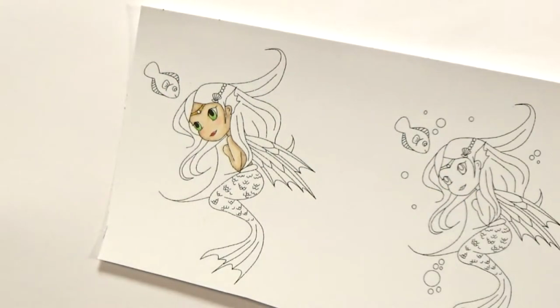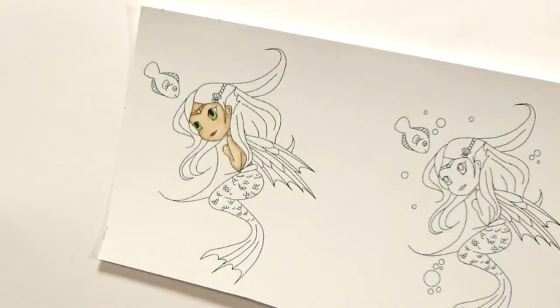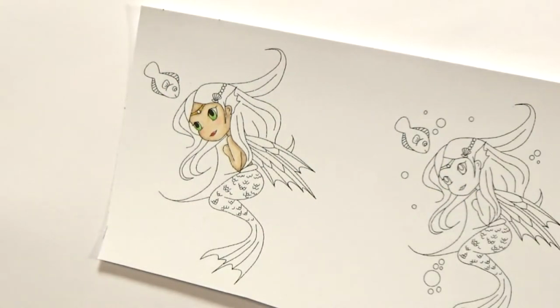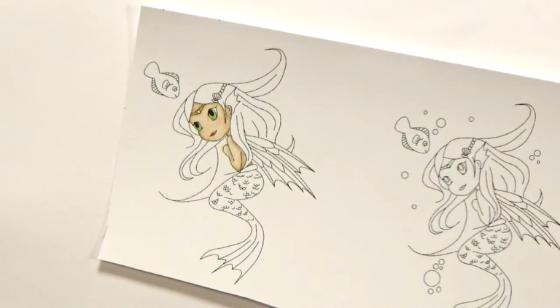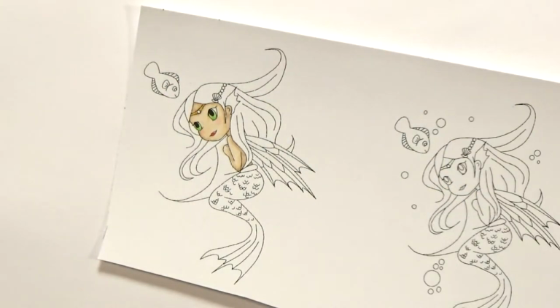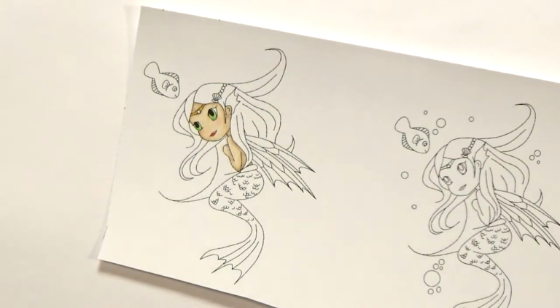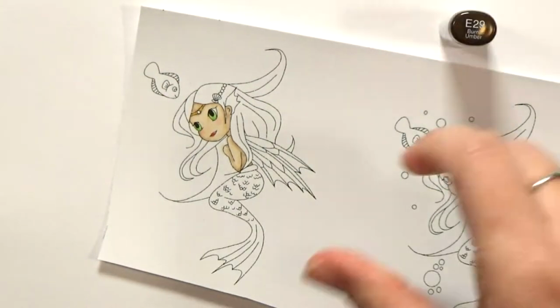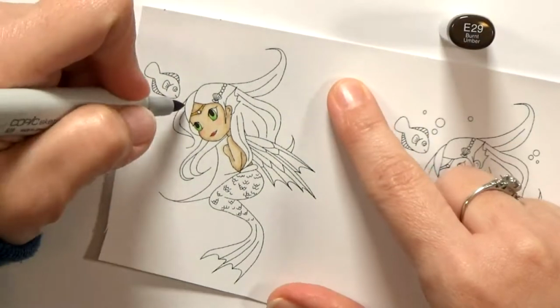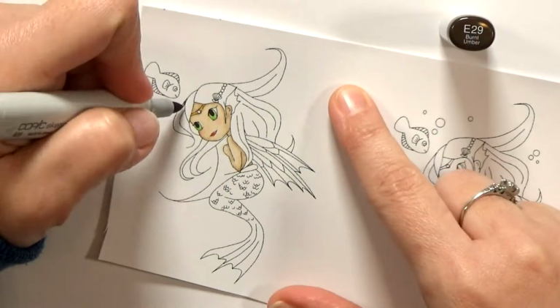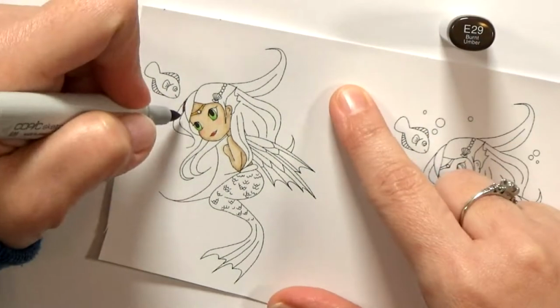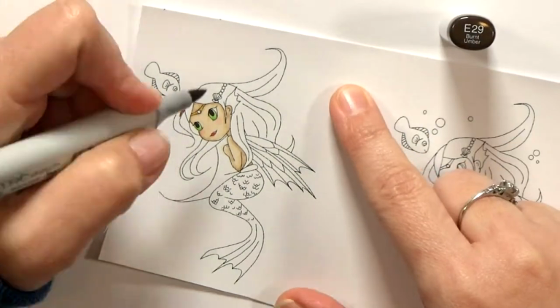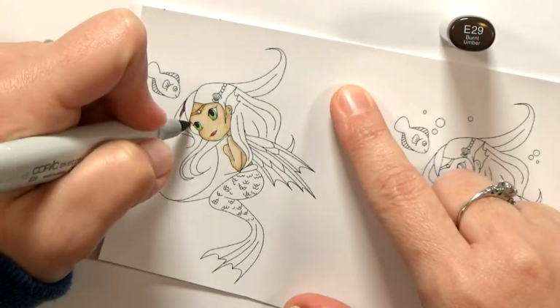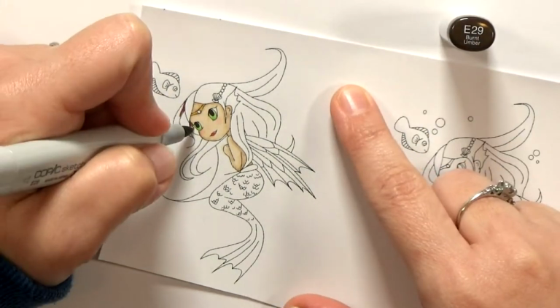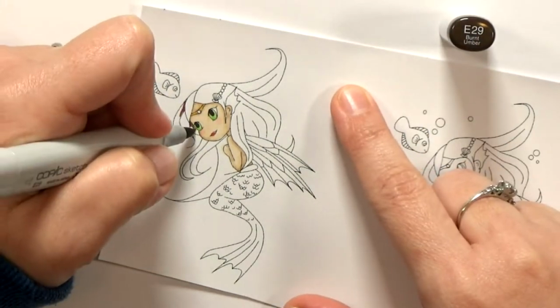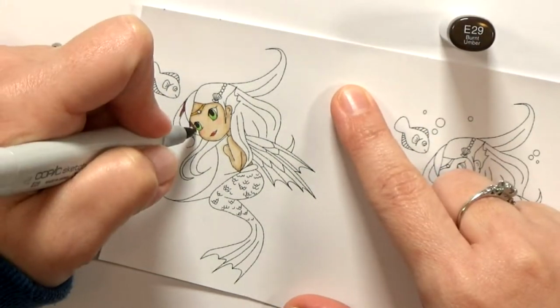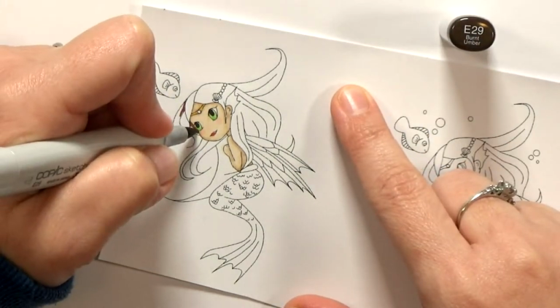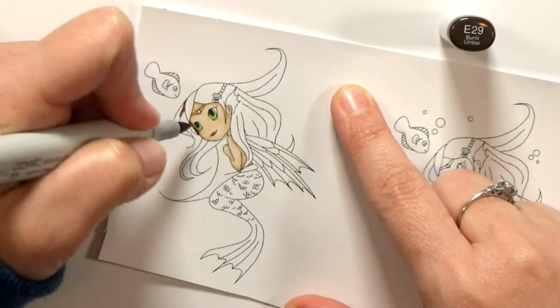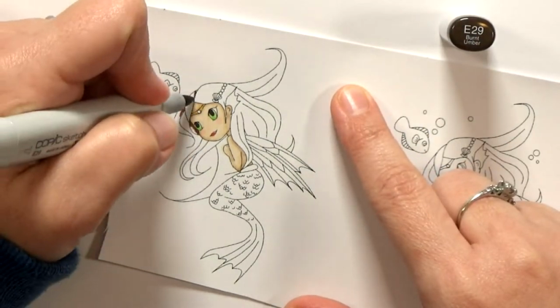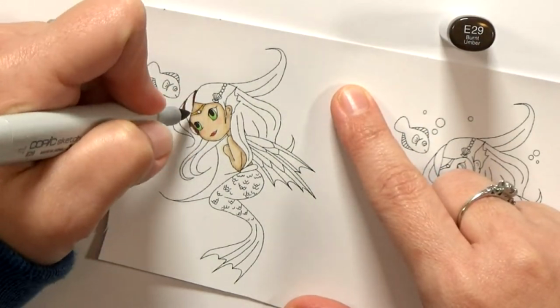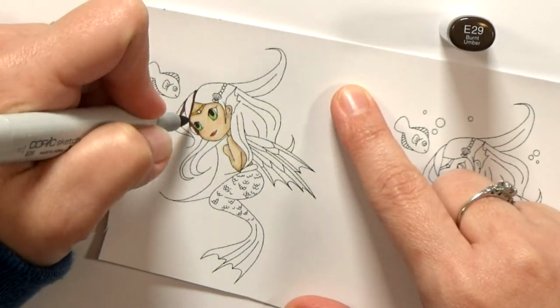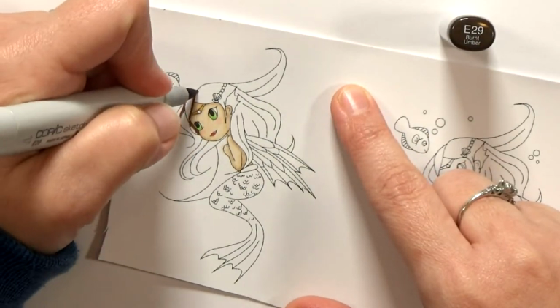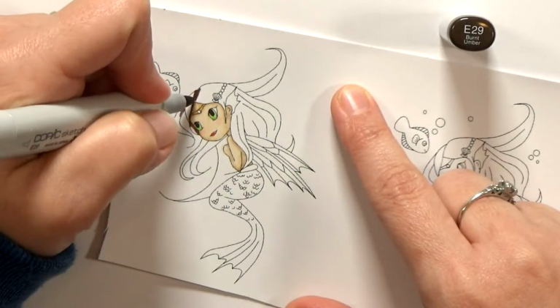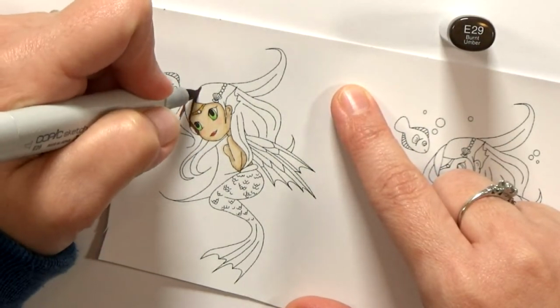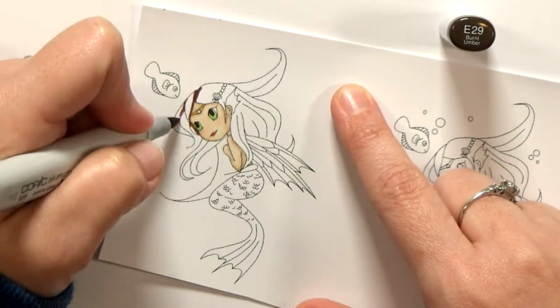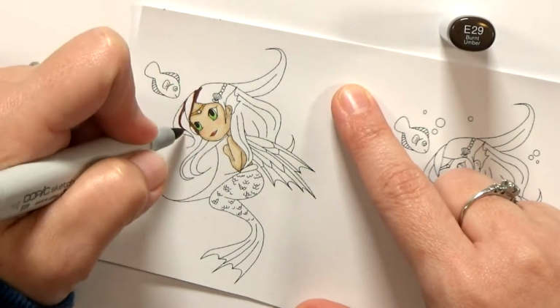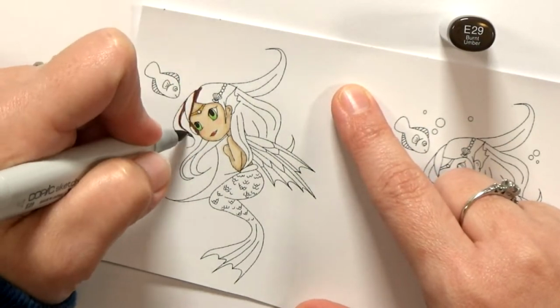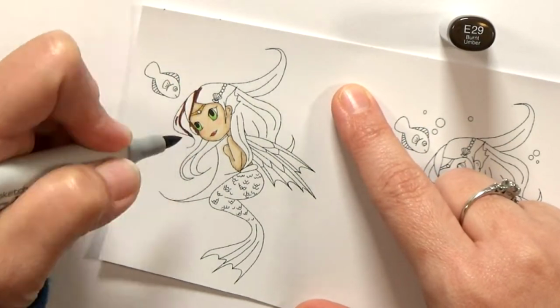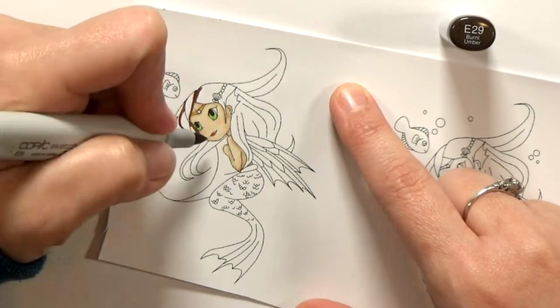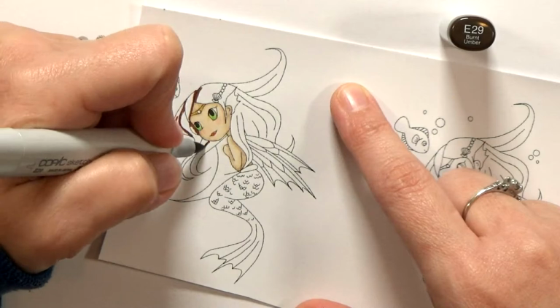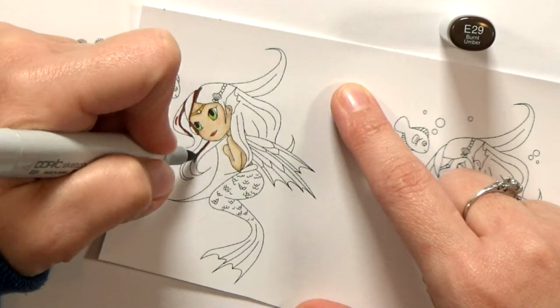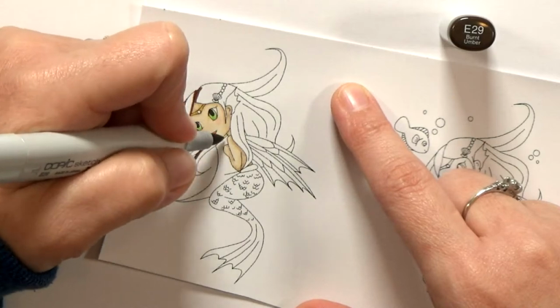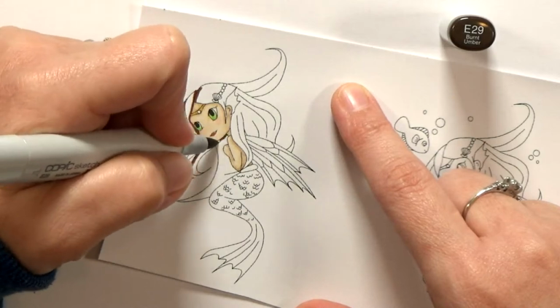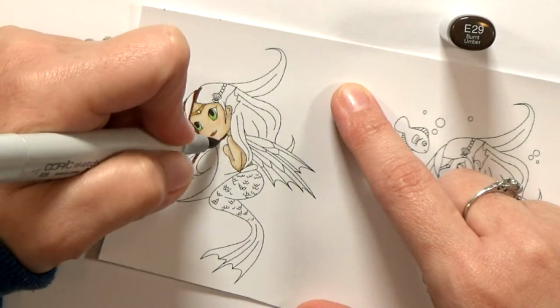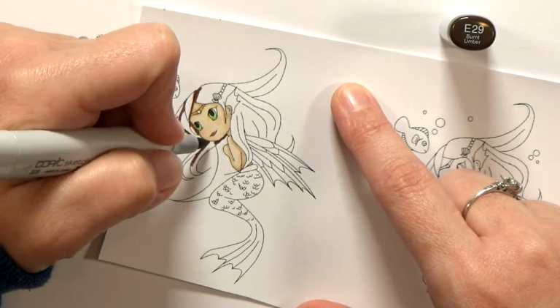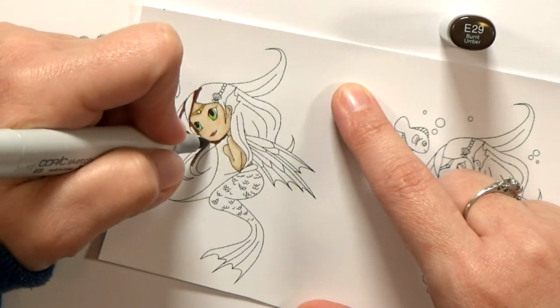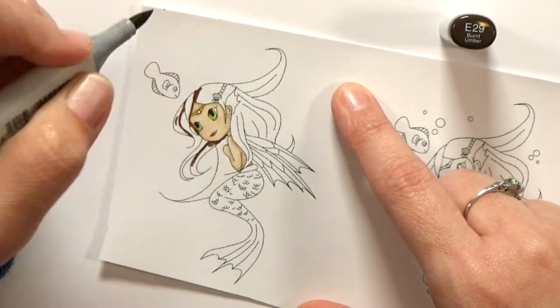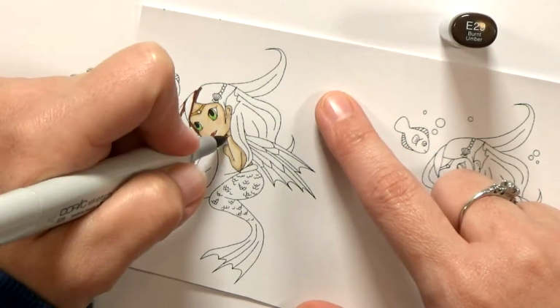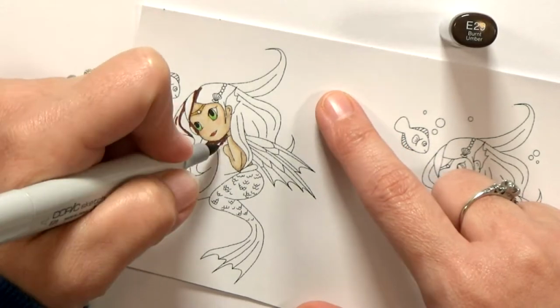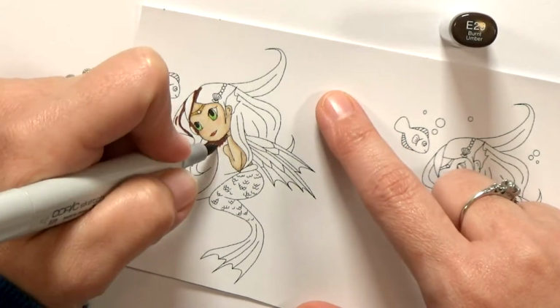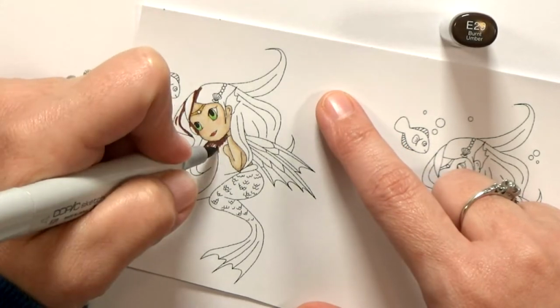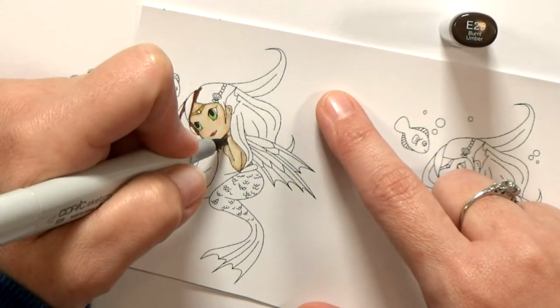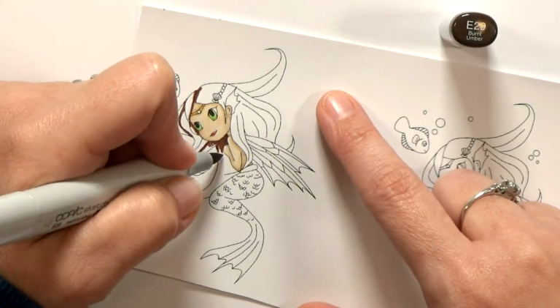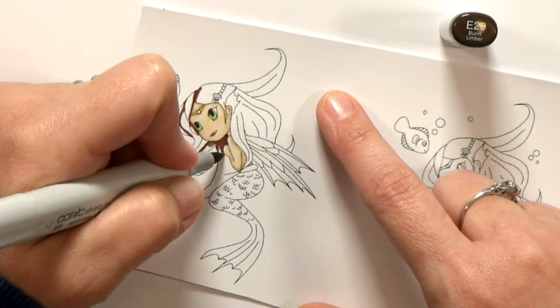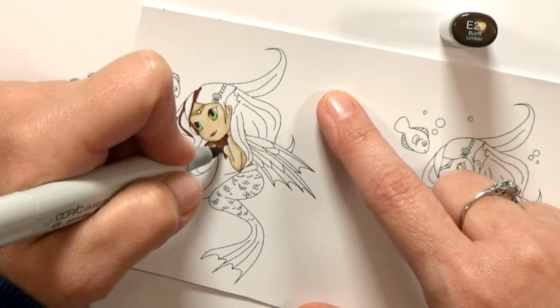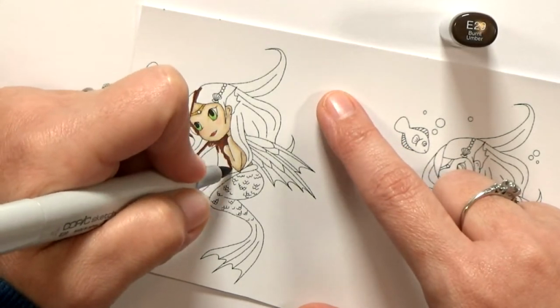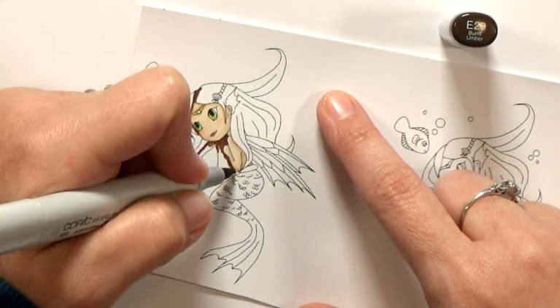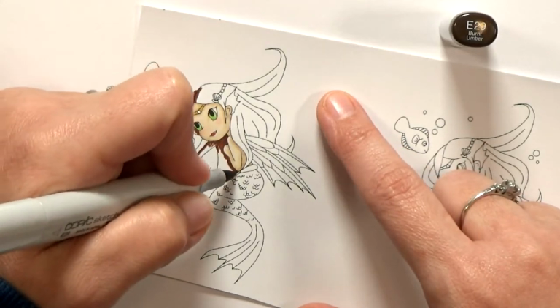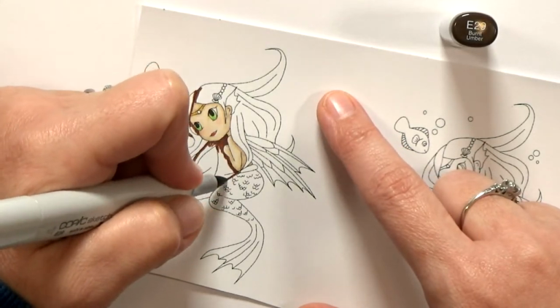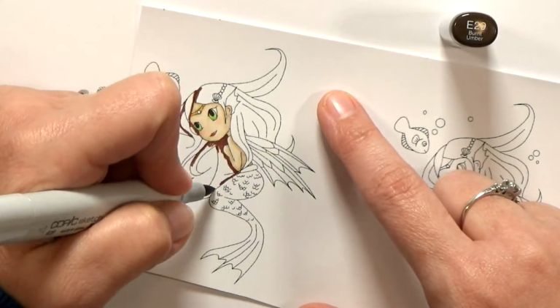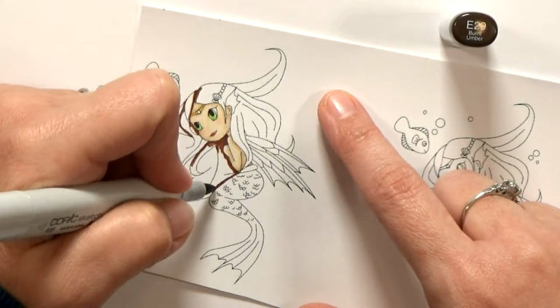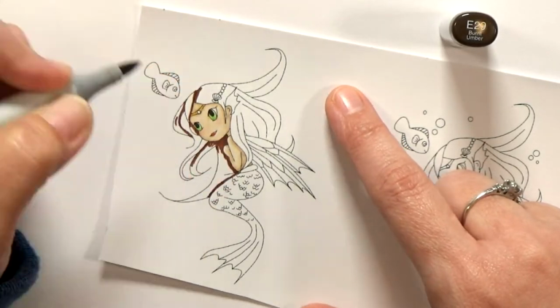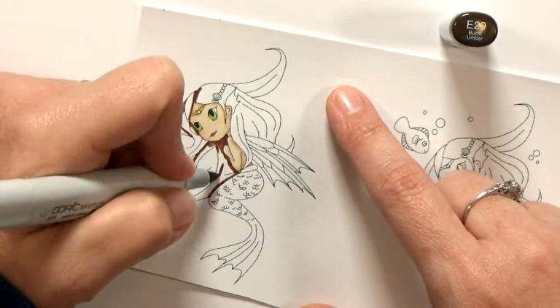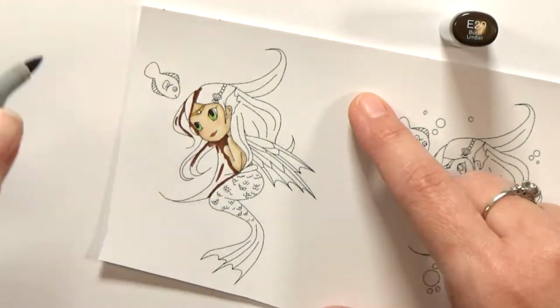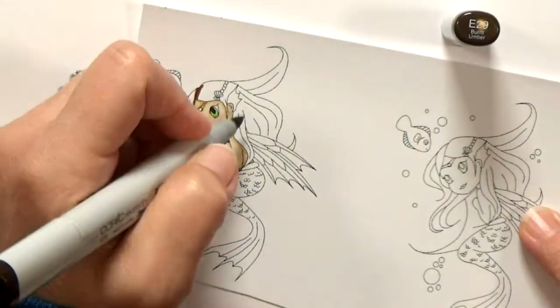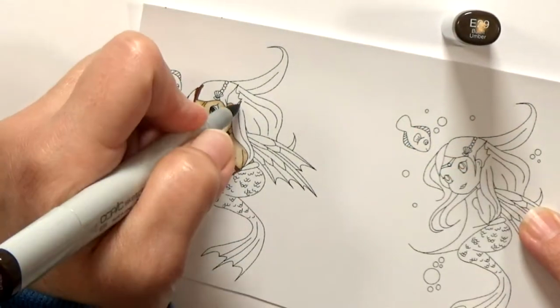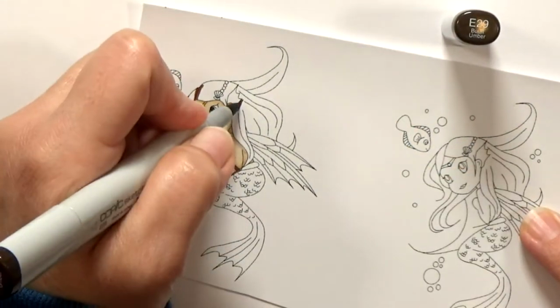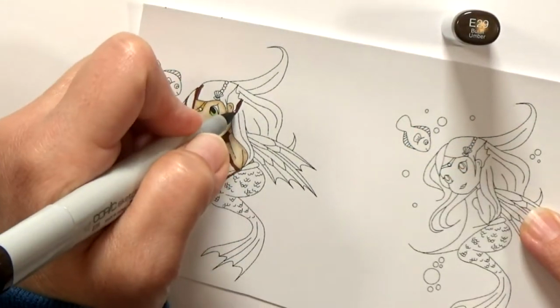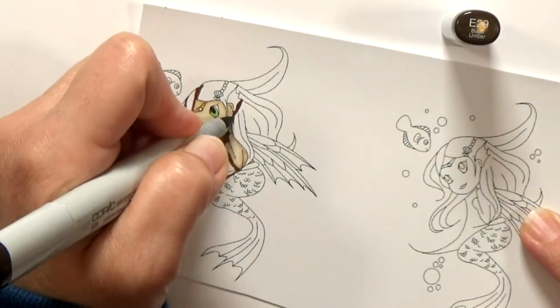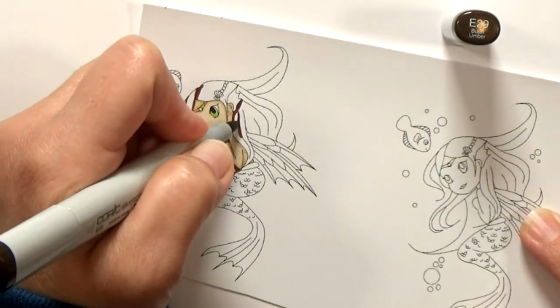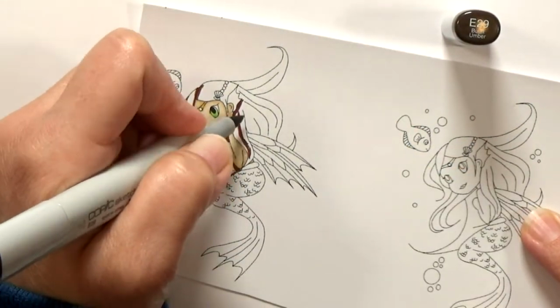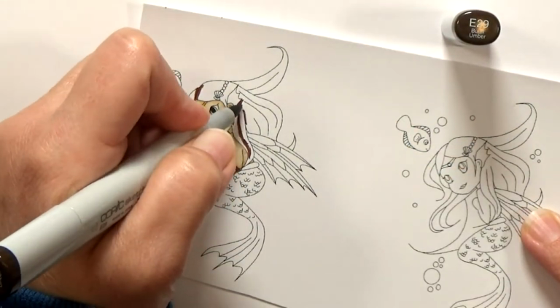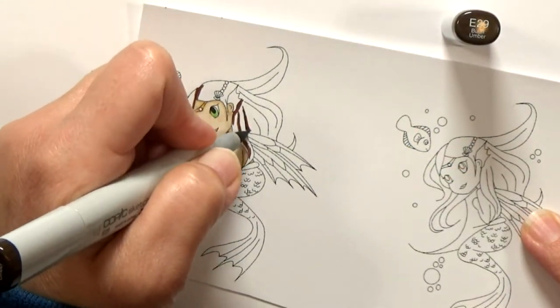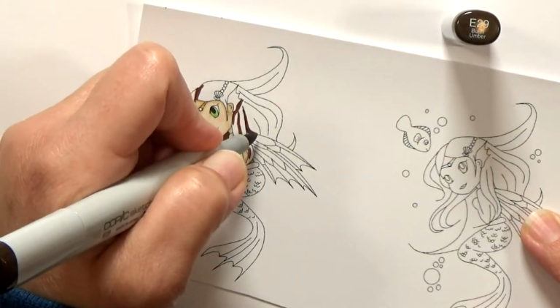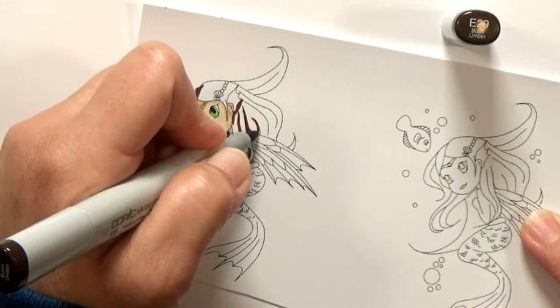I'm not a coloring expert — I just play one on YouTube. Just kidding. I usually just cross my fingers and hope for the best.